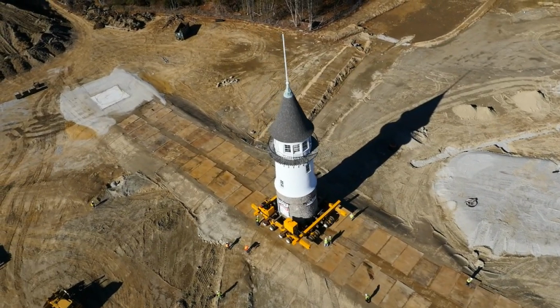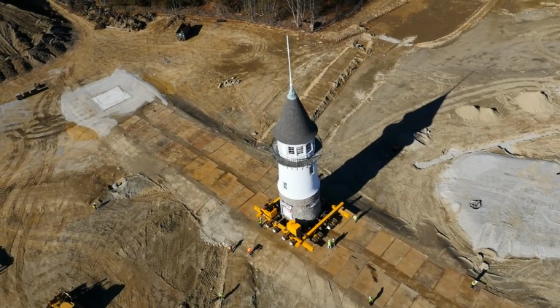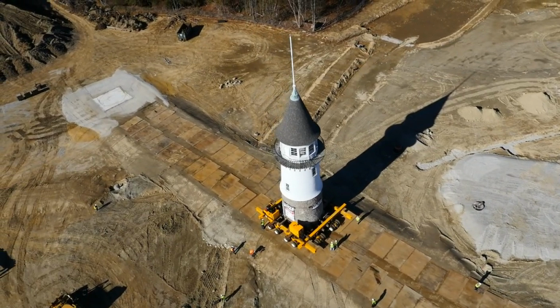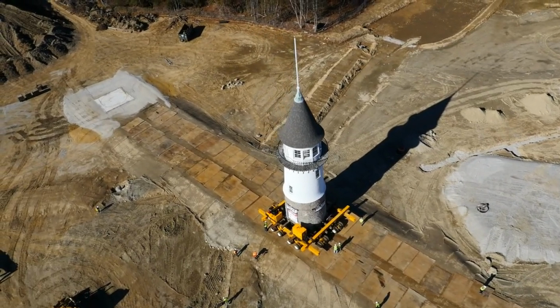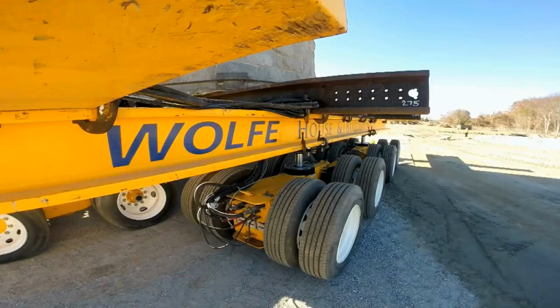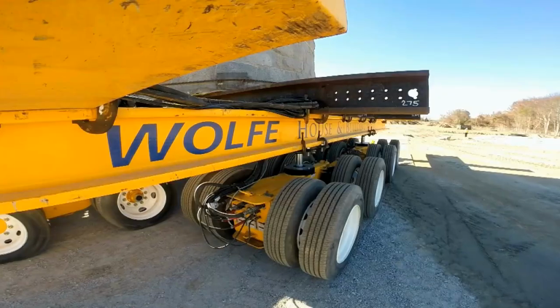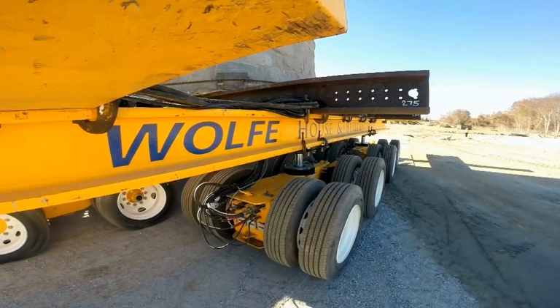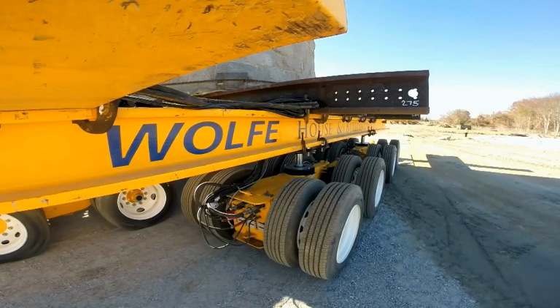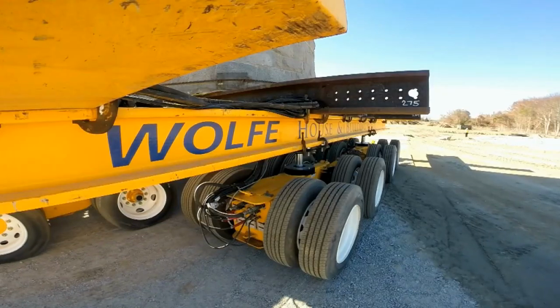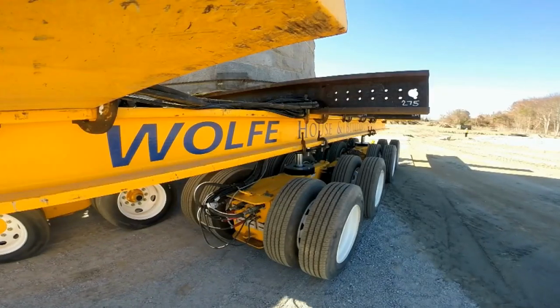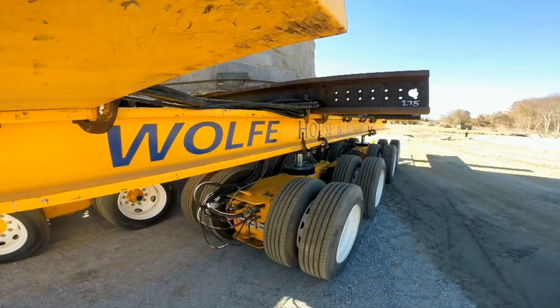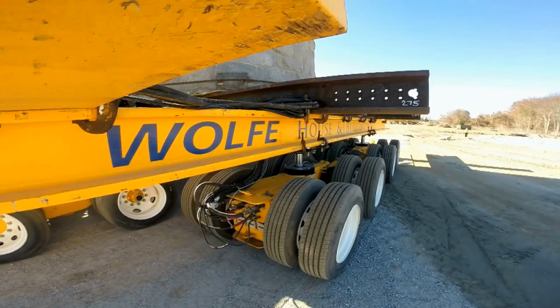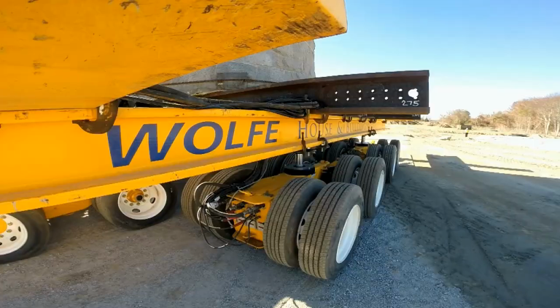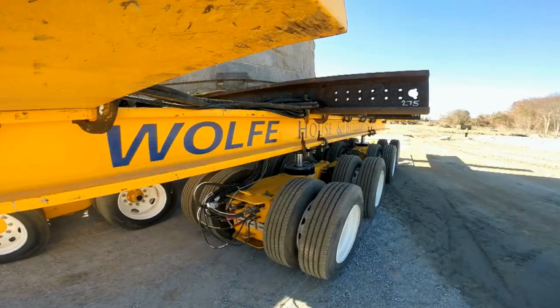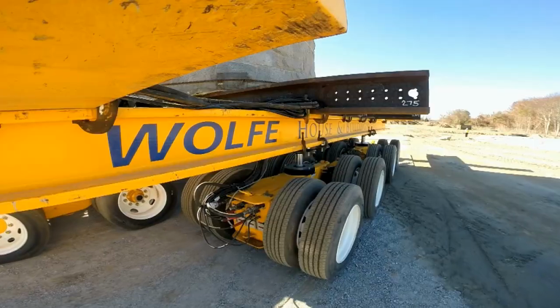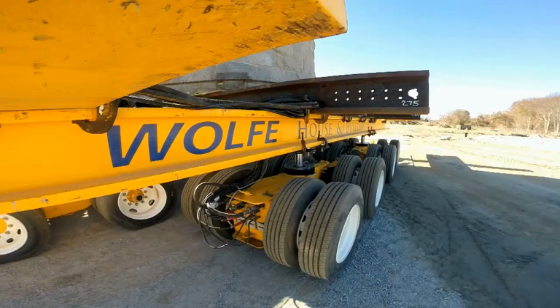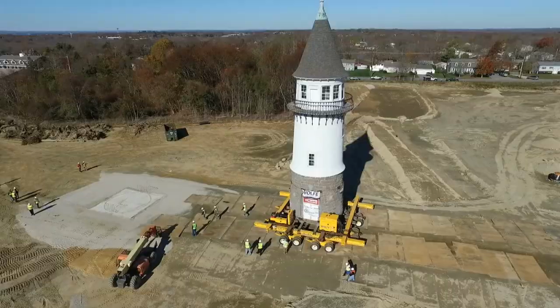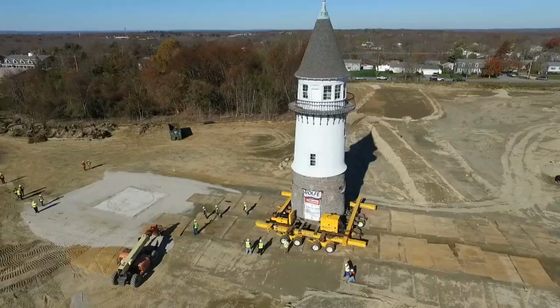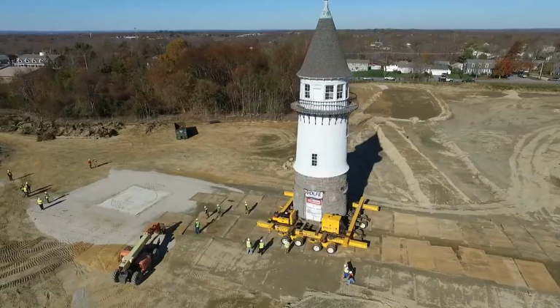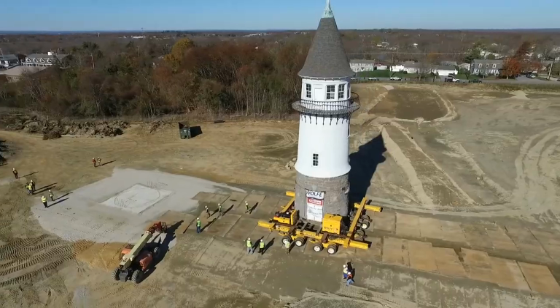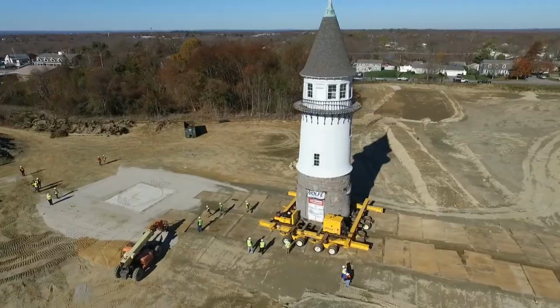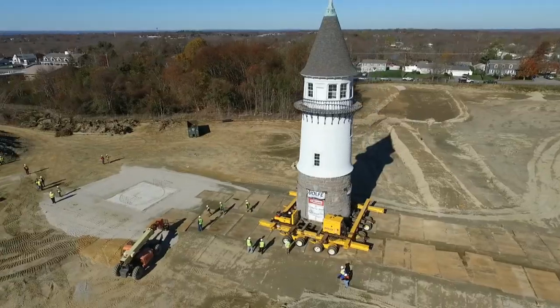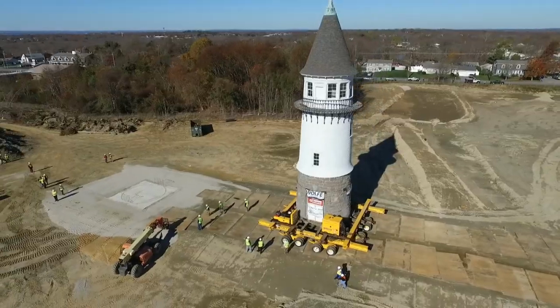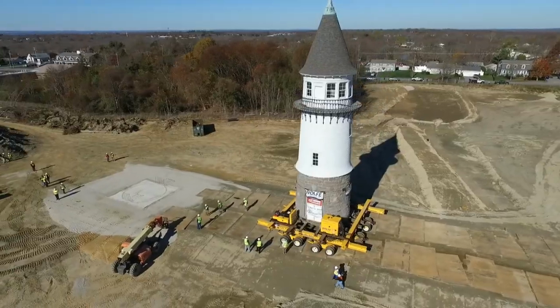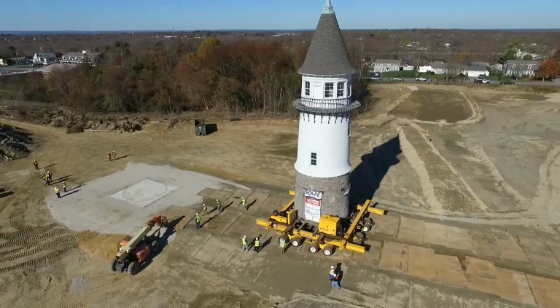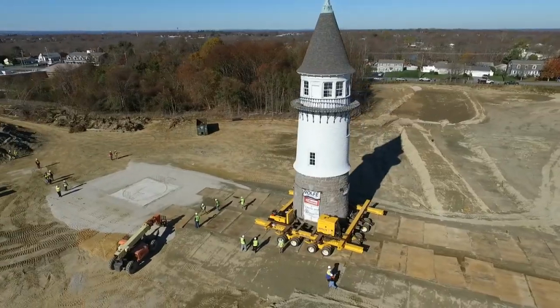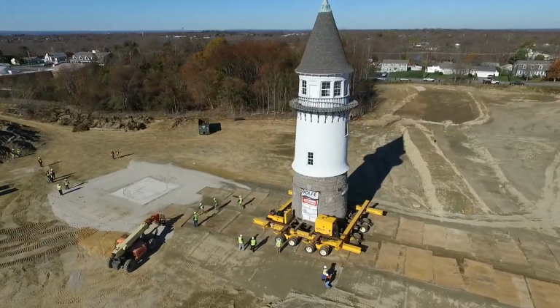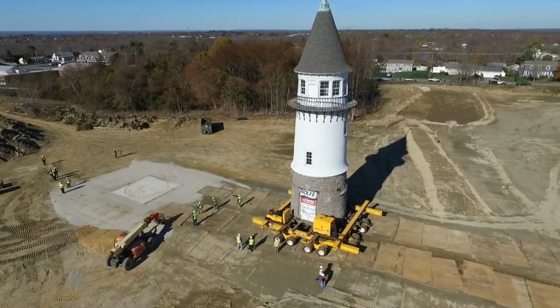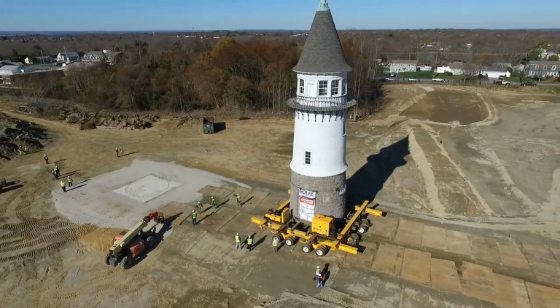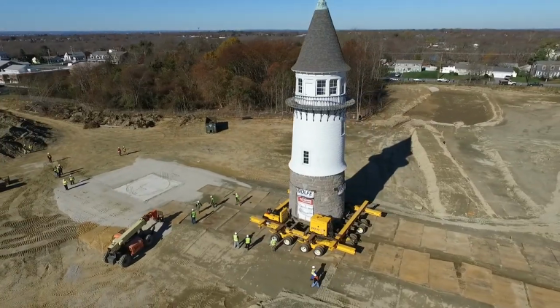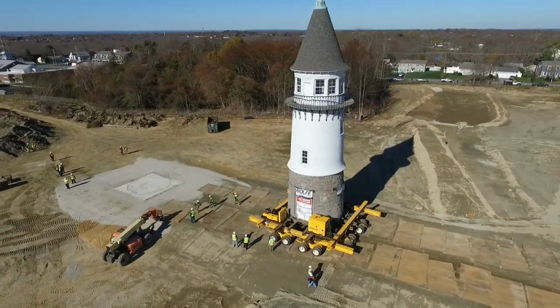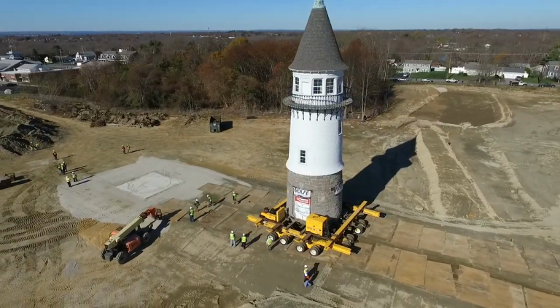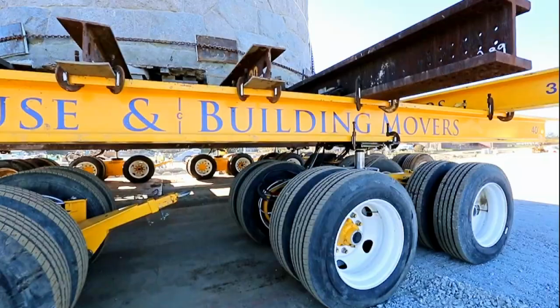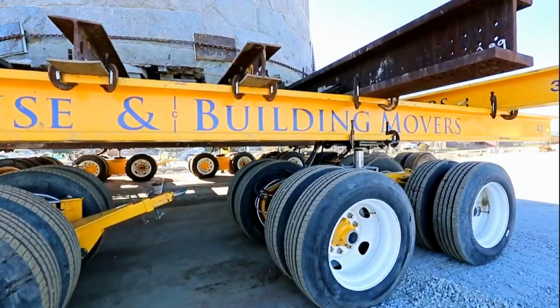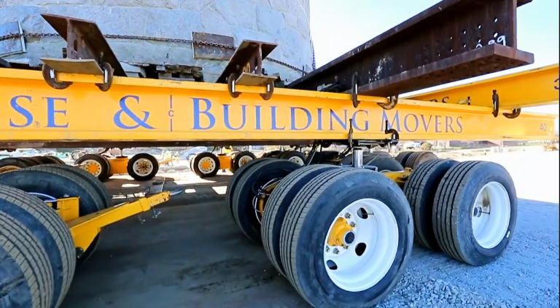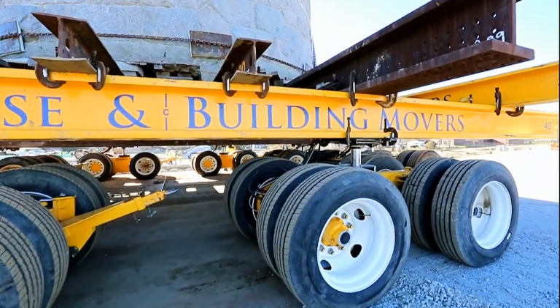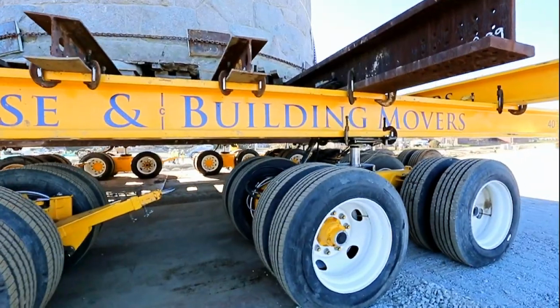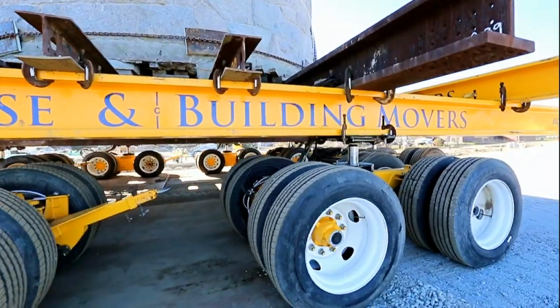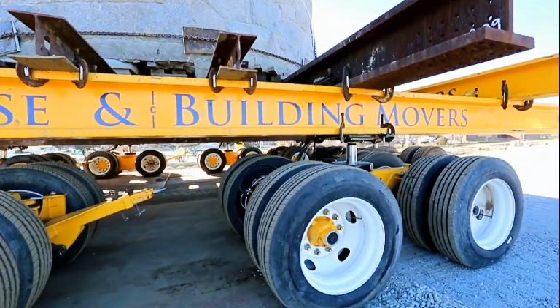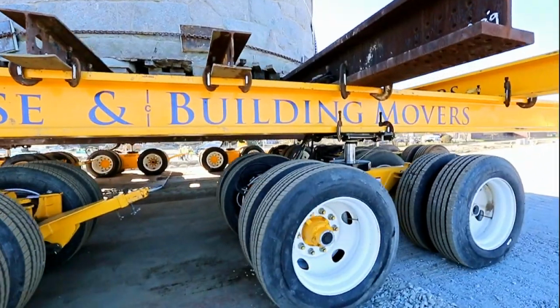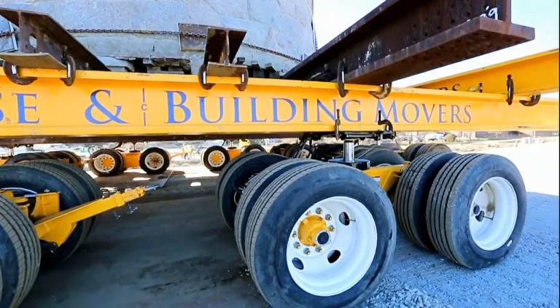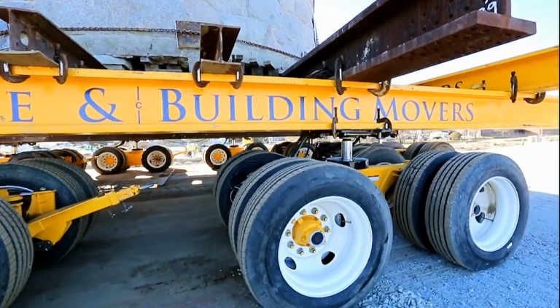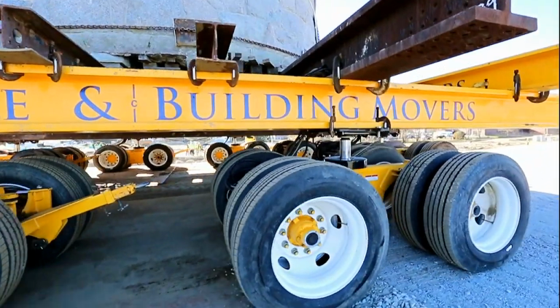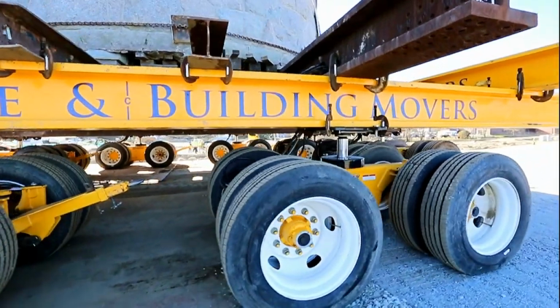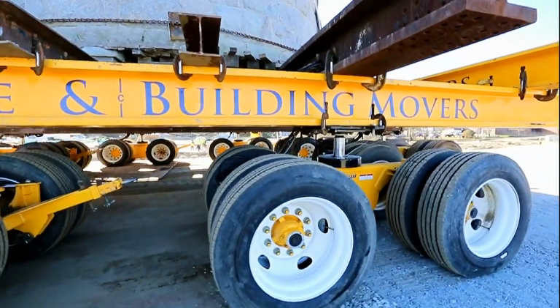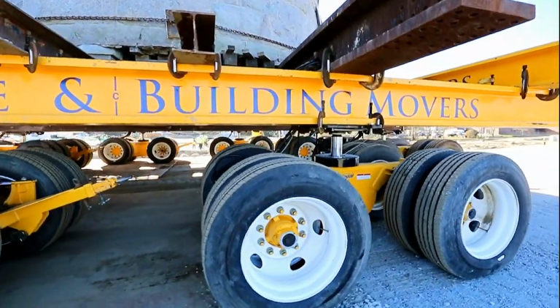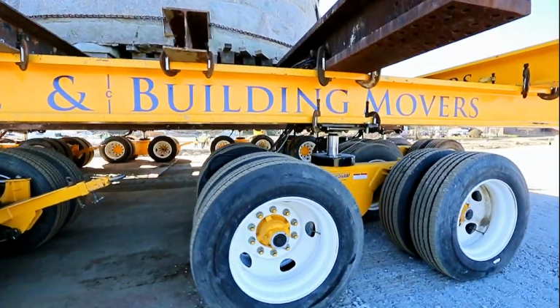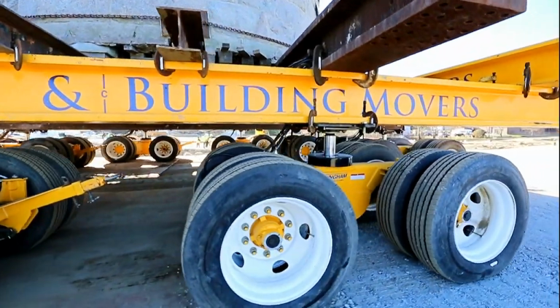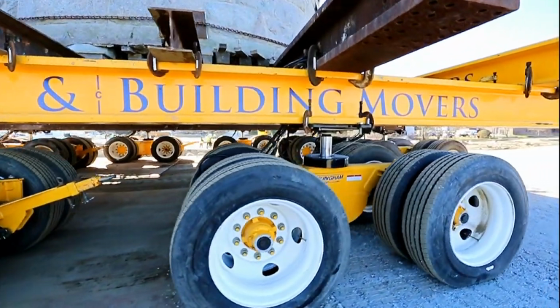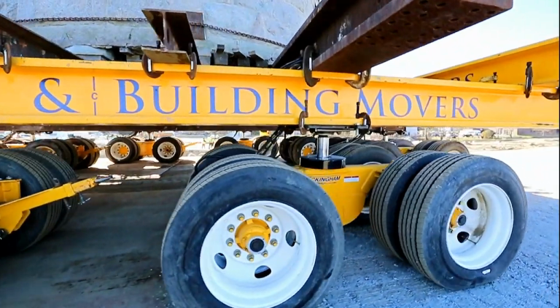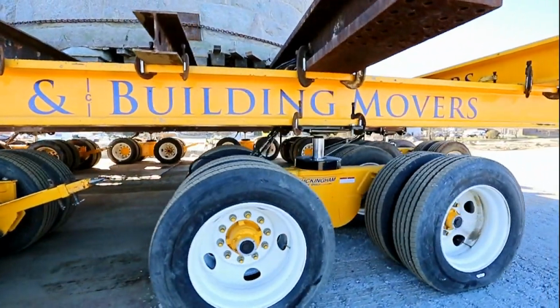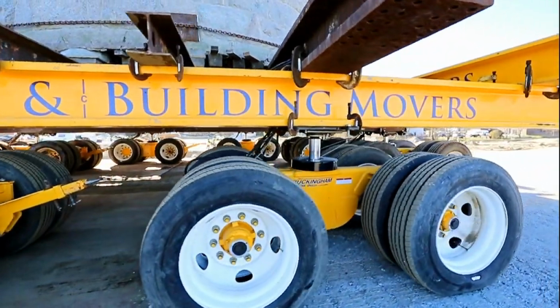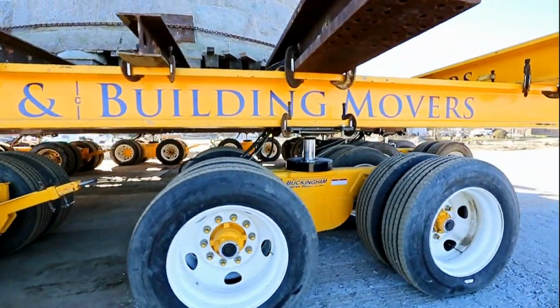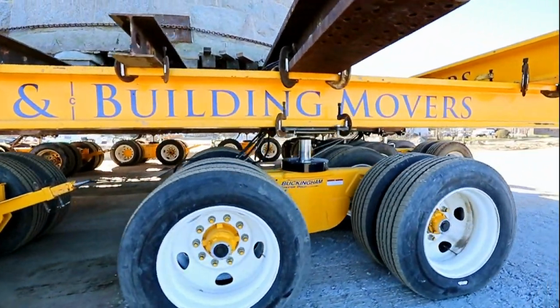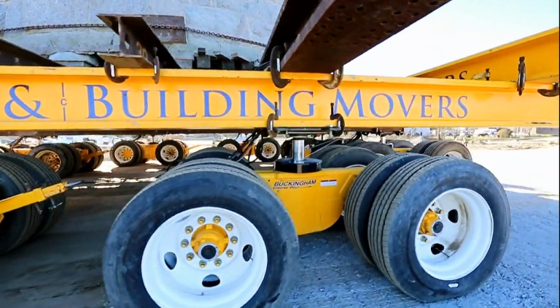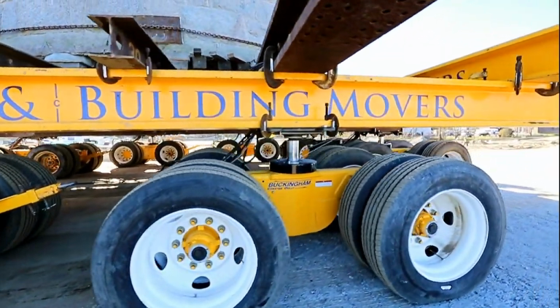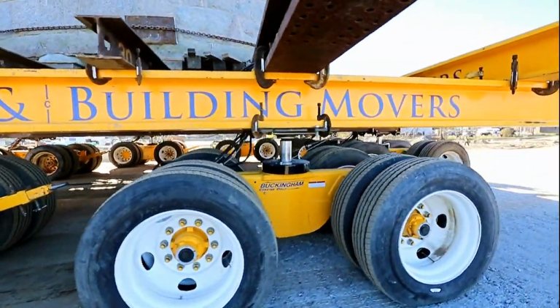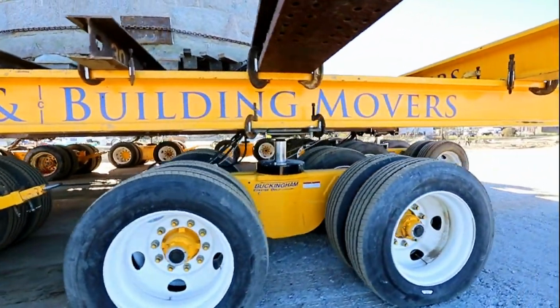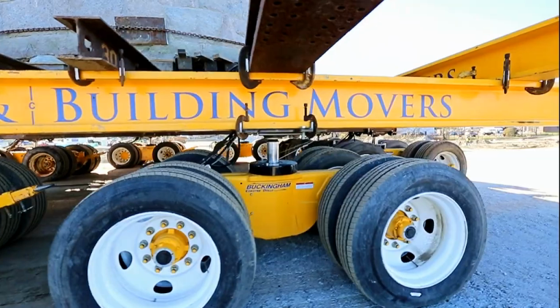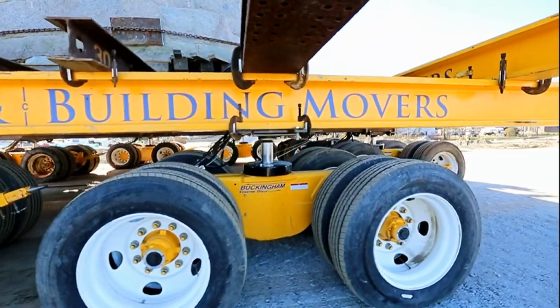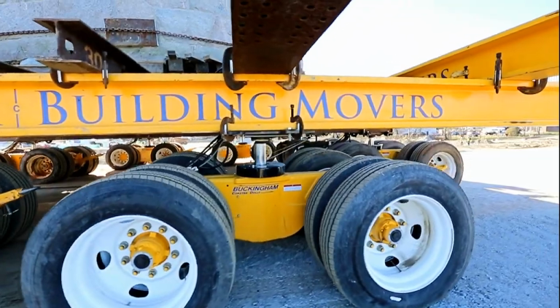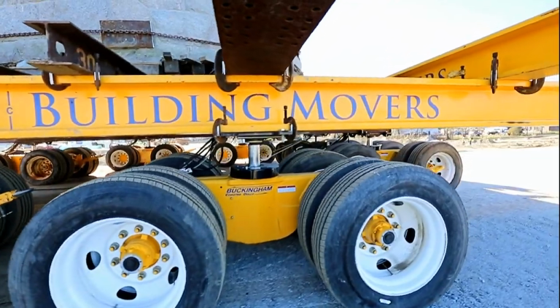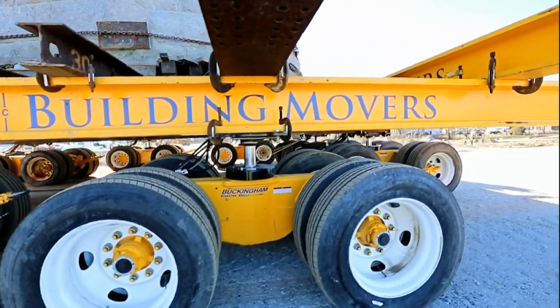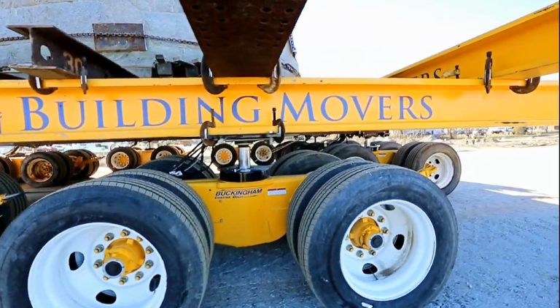Our expertise and state-of-the-art equipment meet the most demanding needs for rigging and heavy transport.